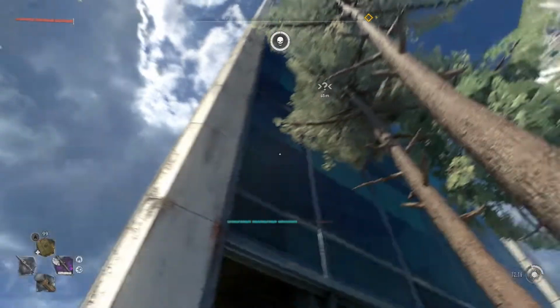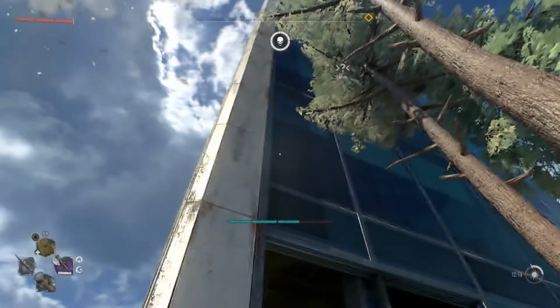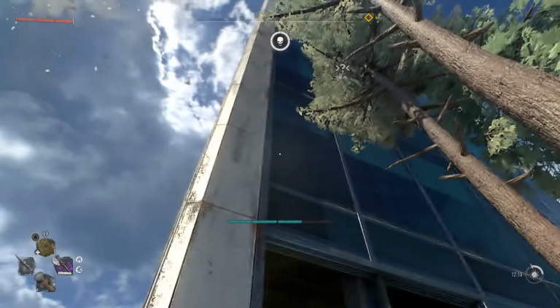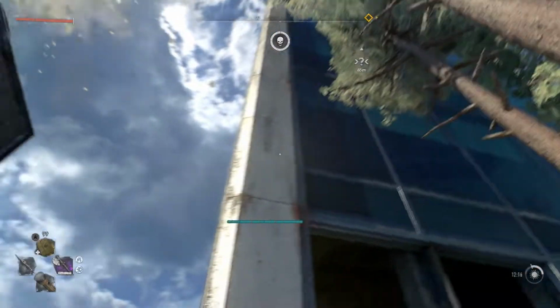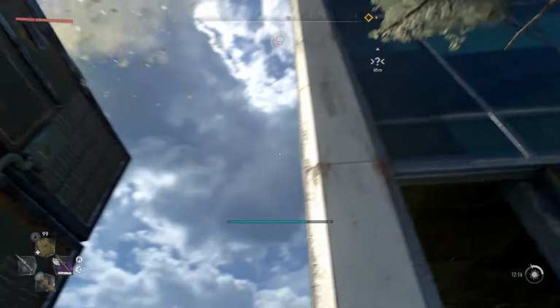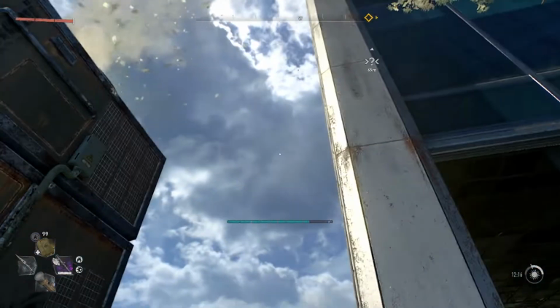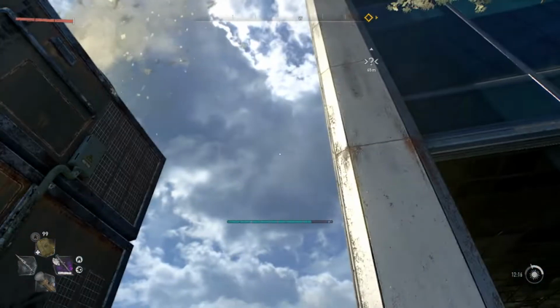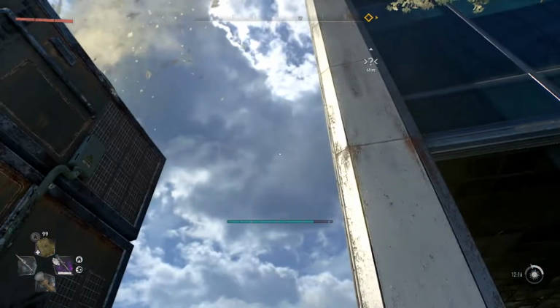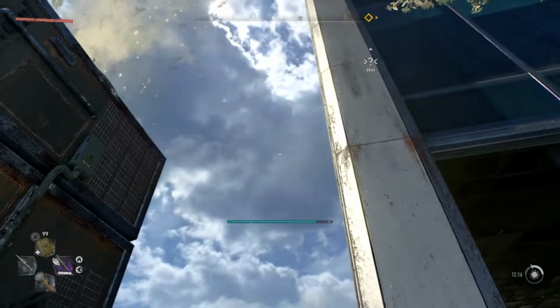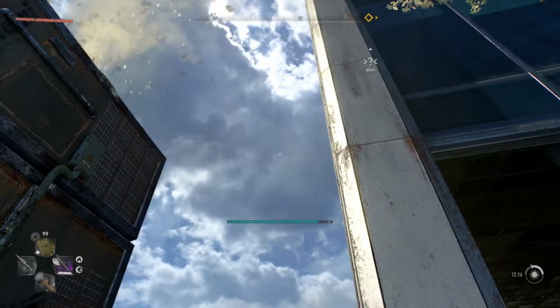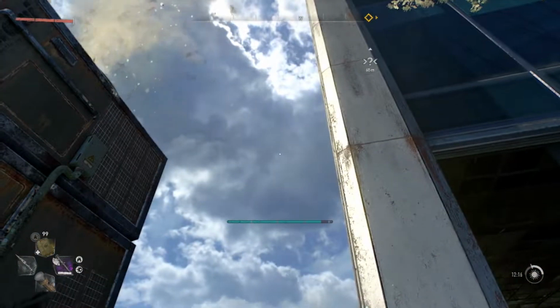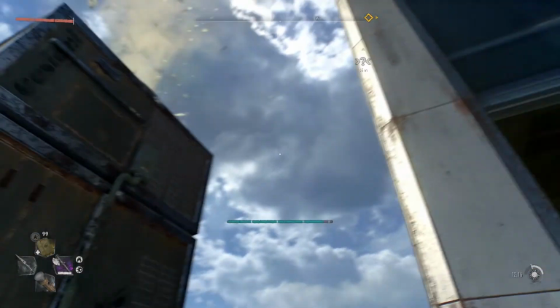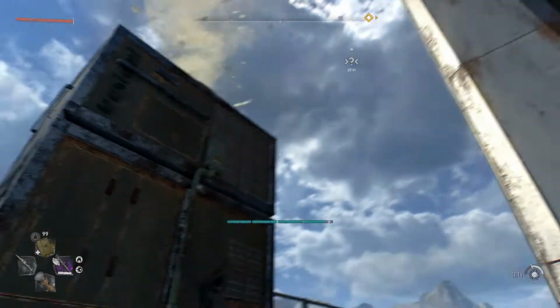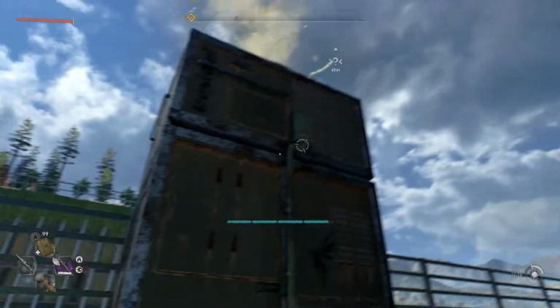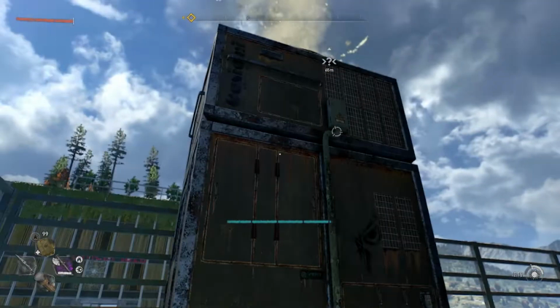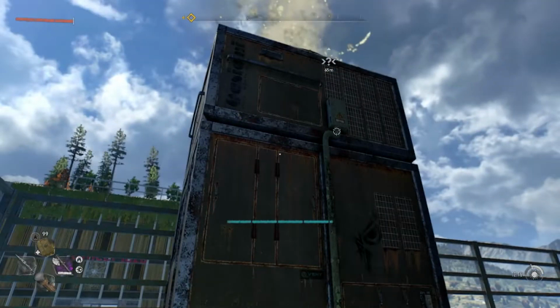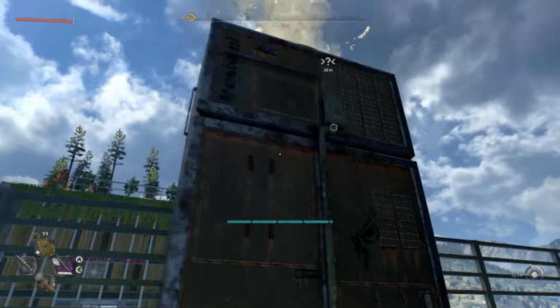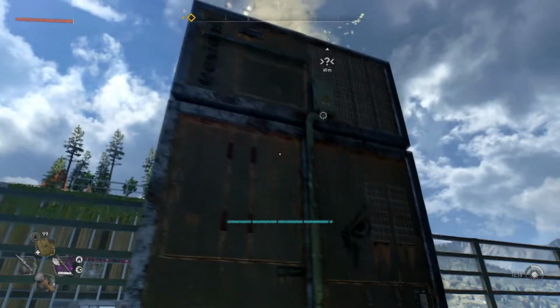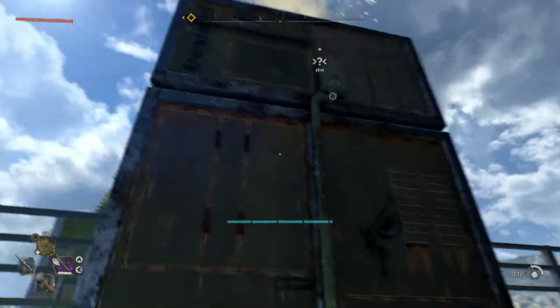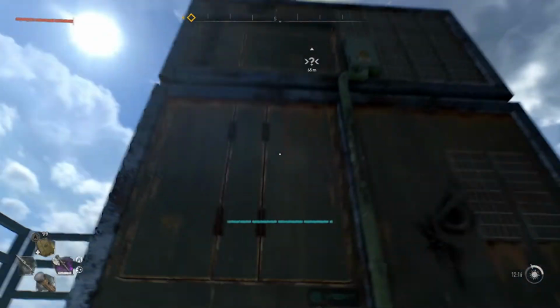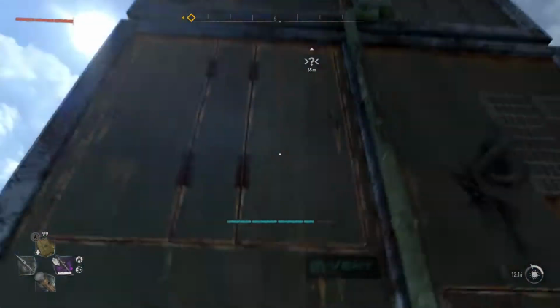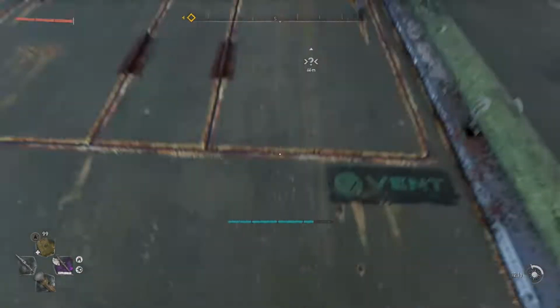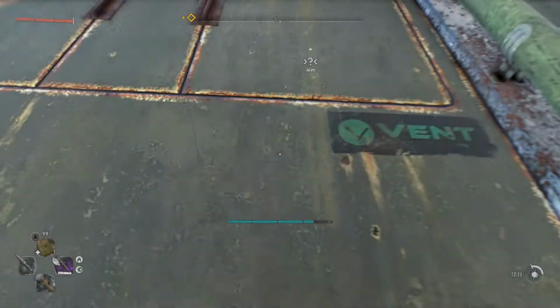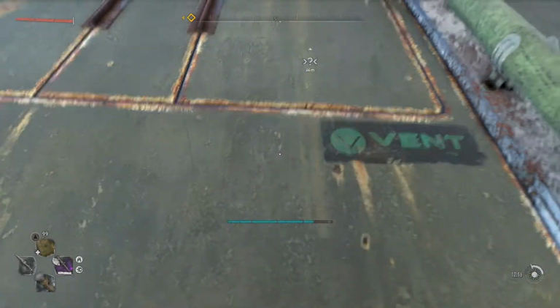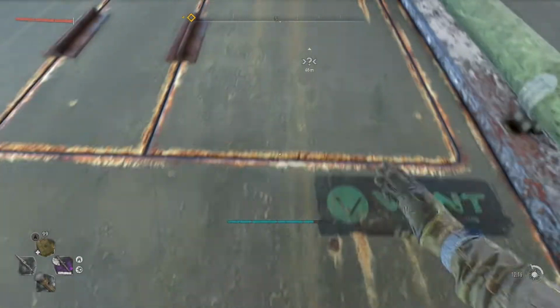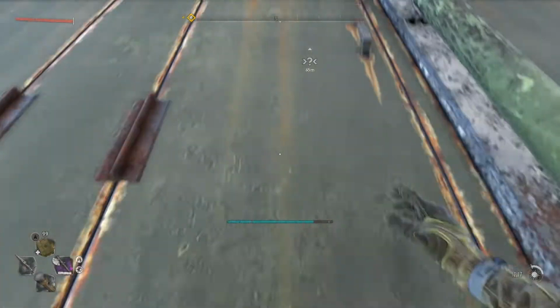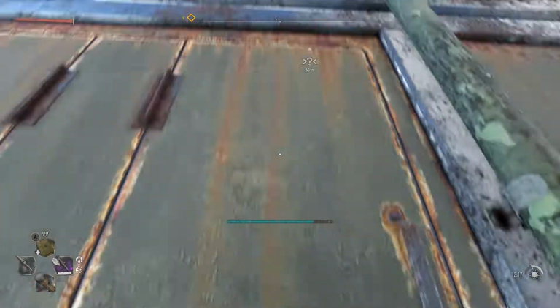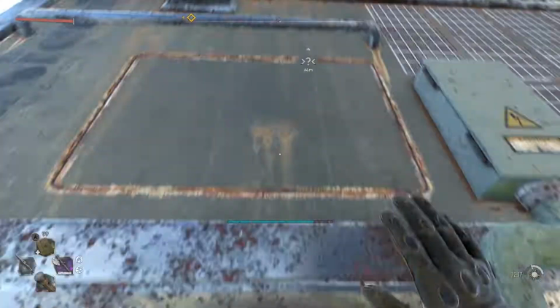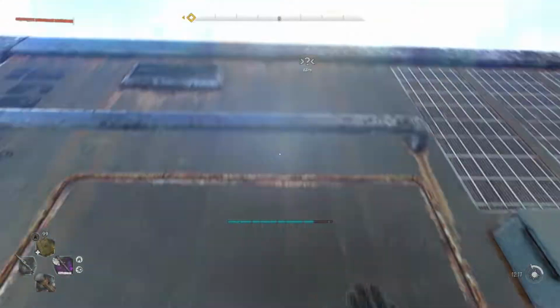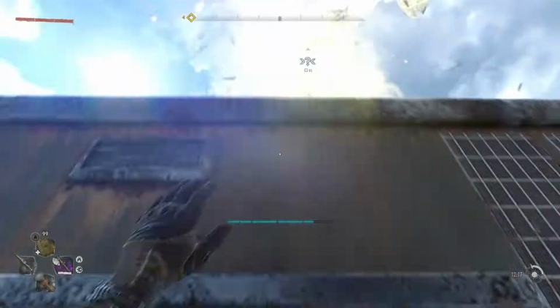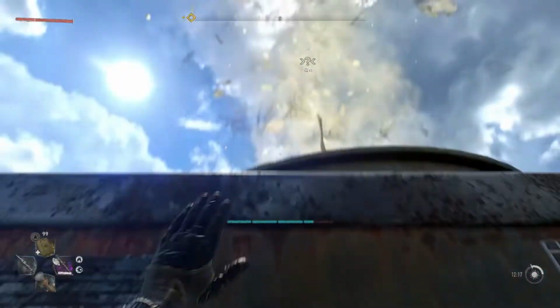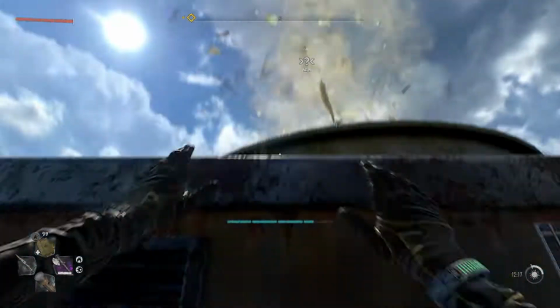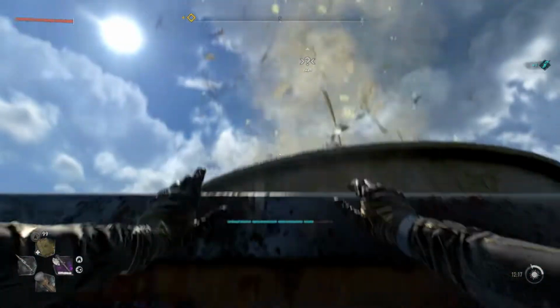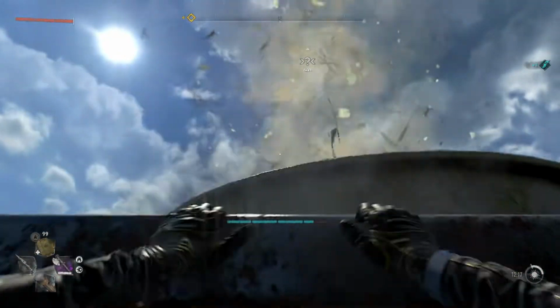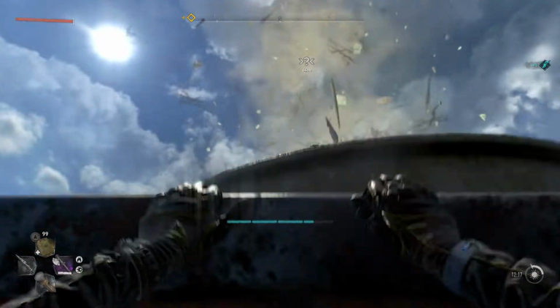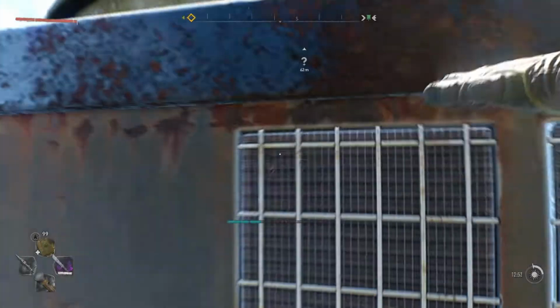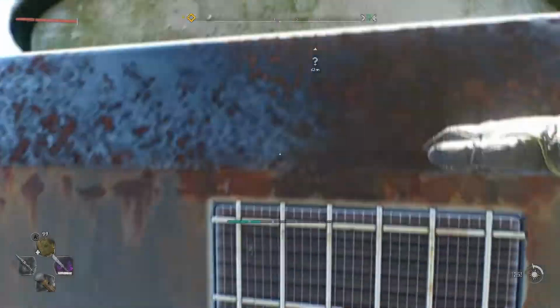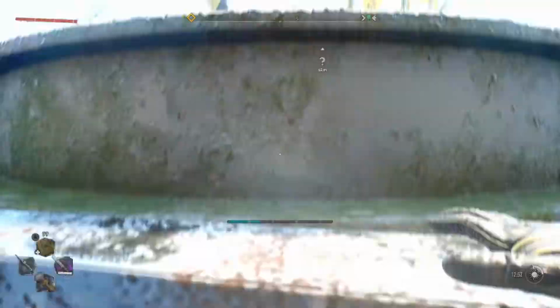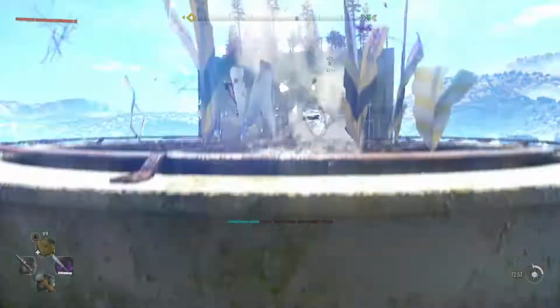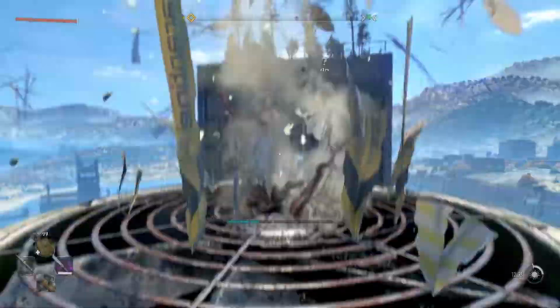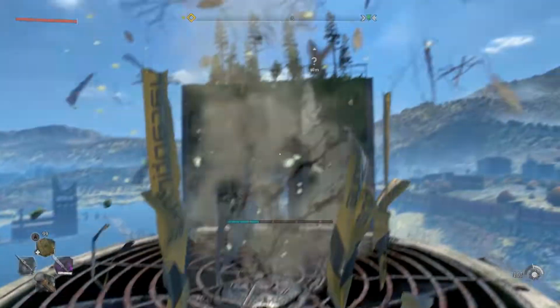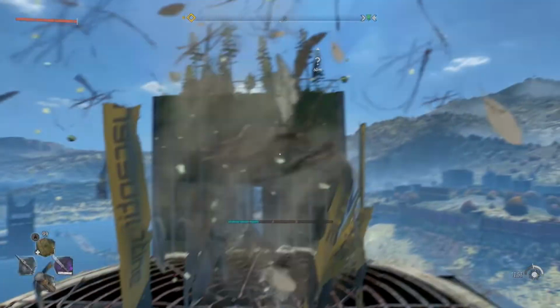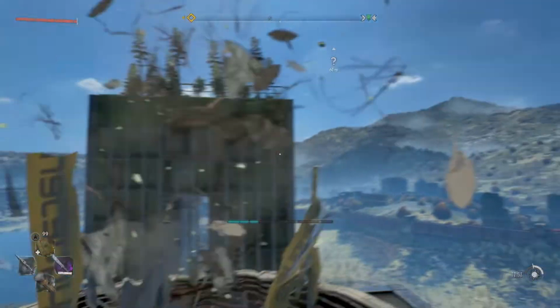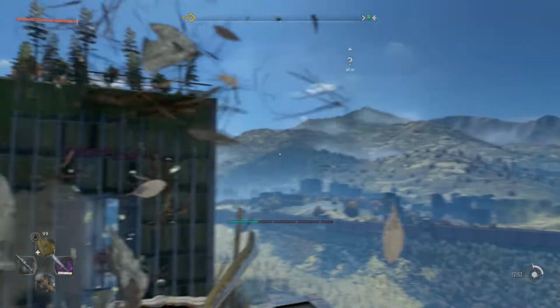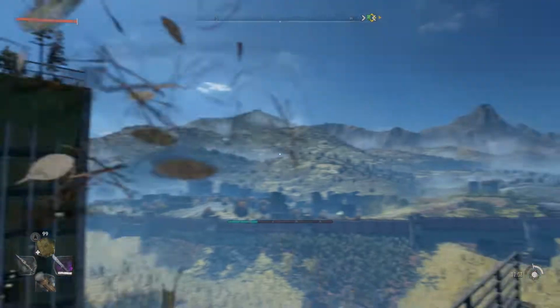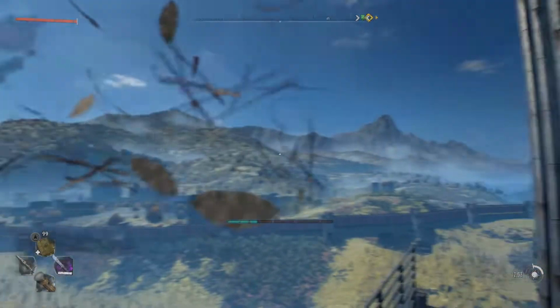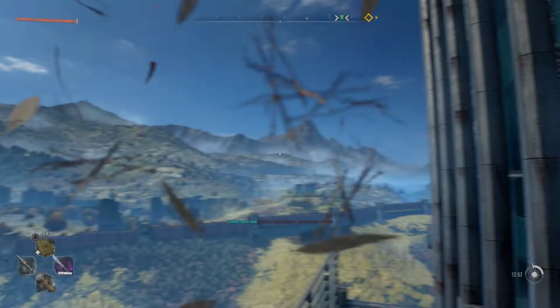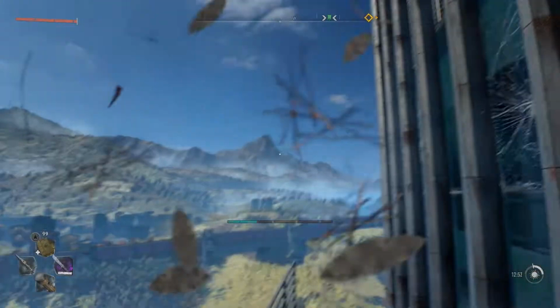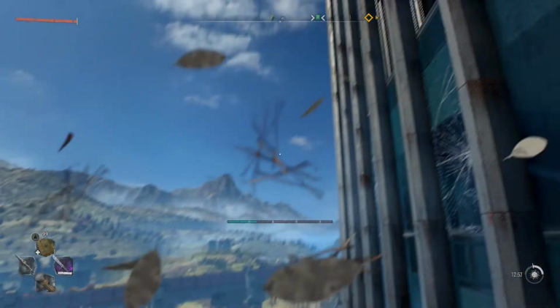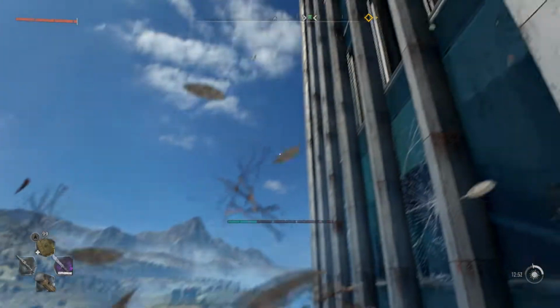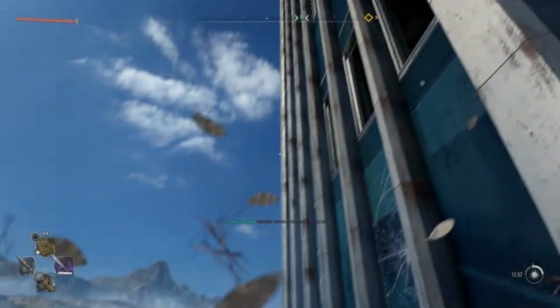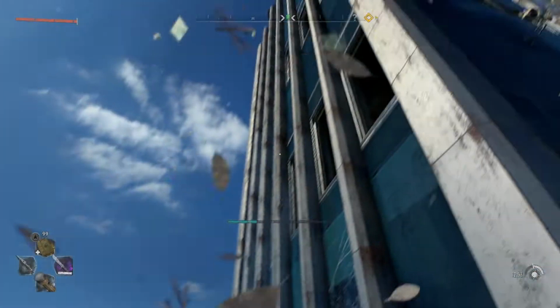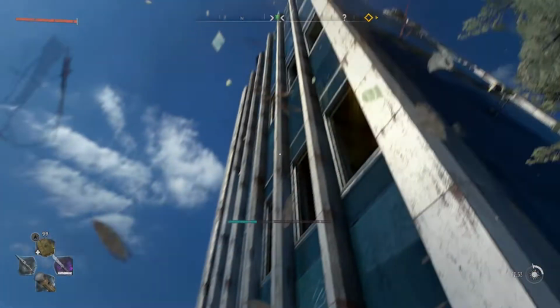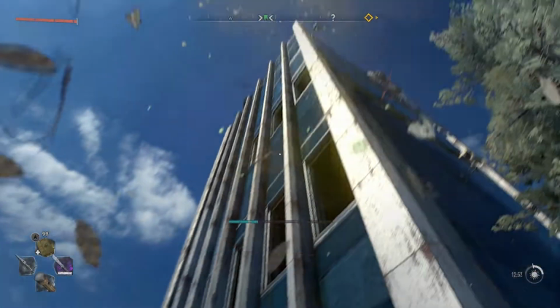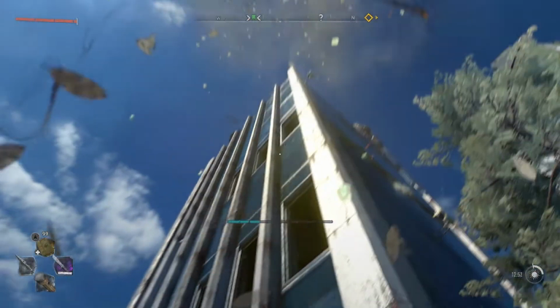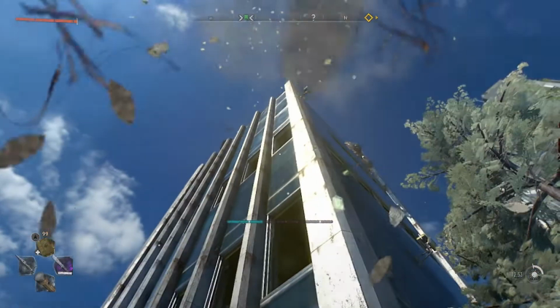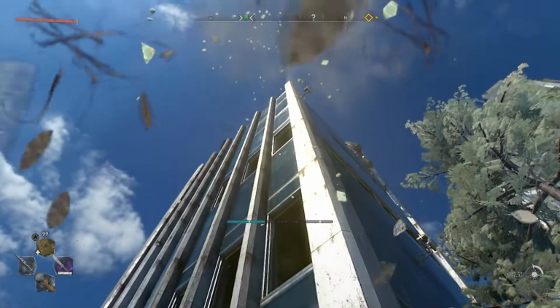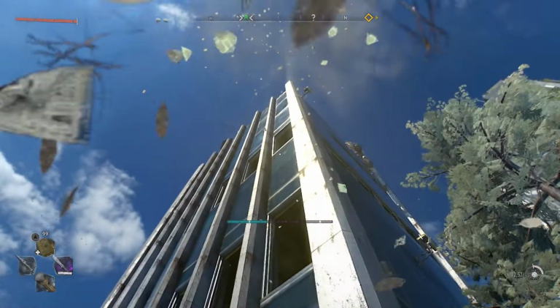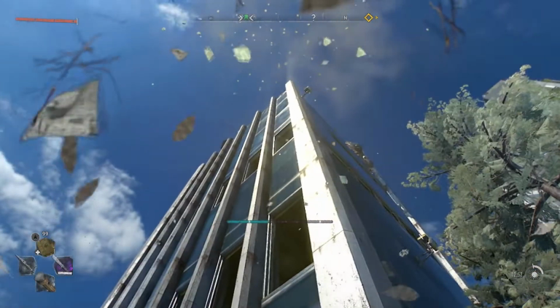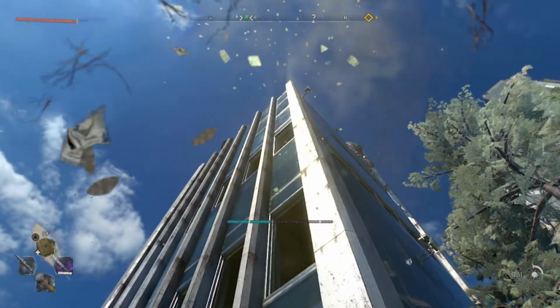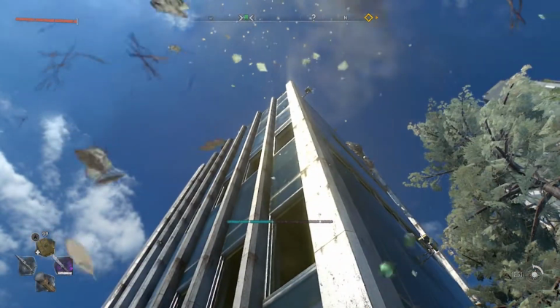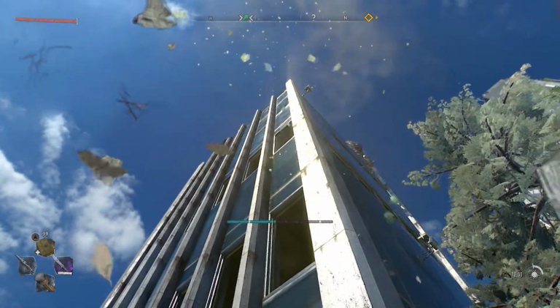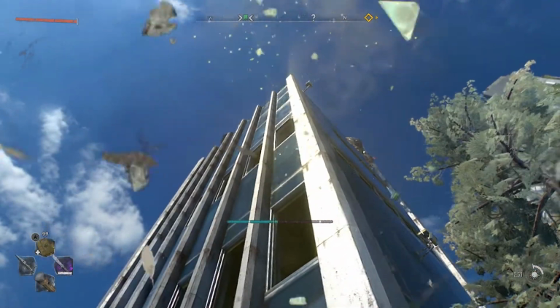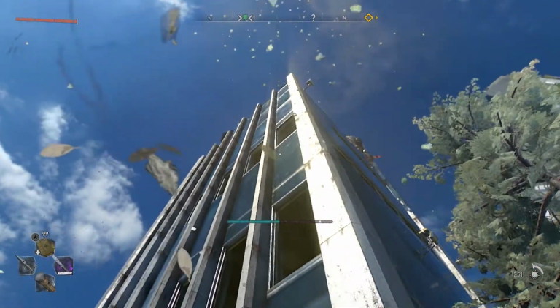Once you make it up there, run outside and you will find an air vent. Climb on top of it and grapple yourself onto the floor above.